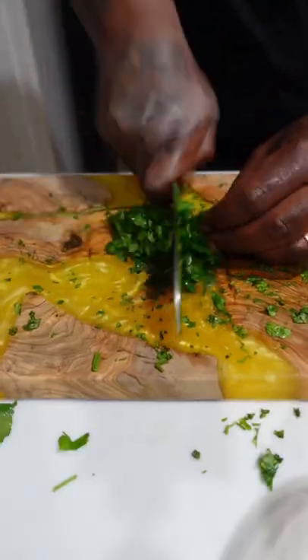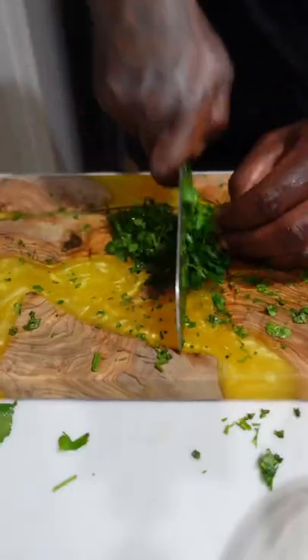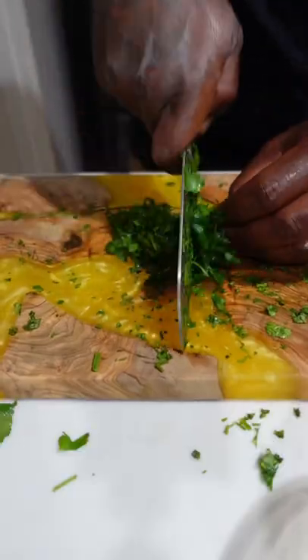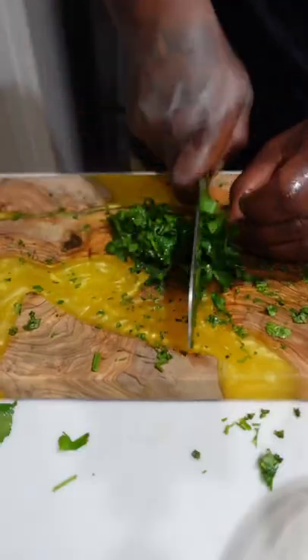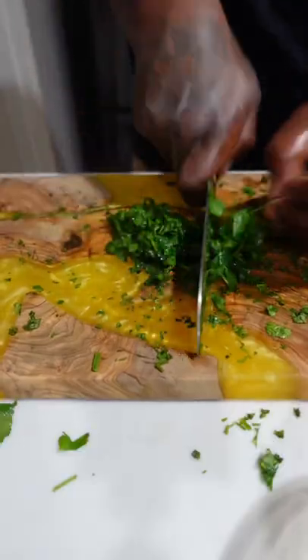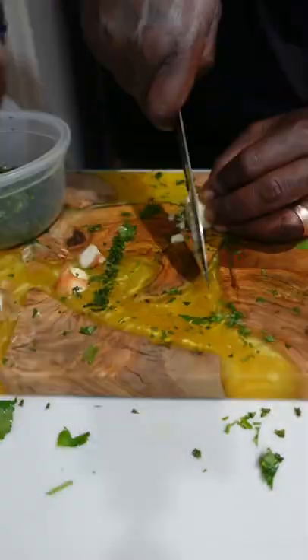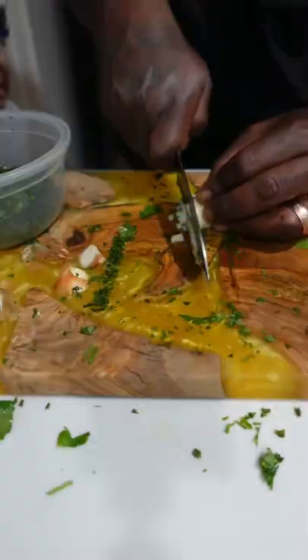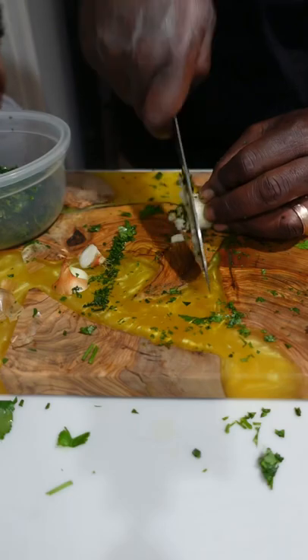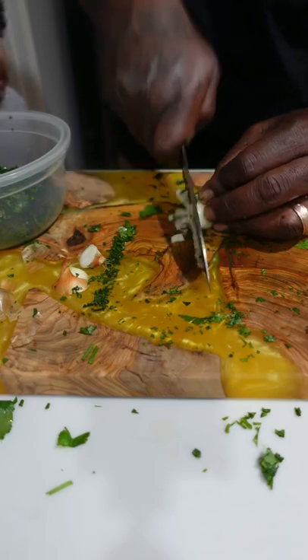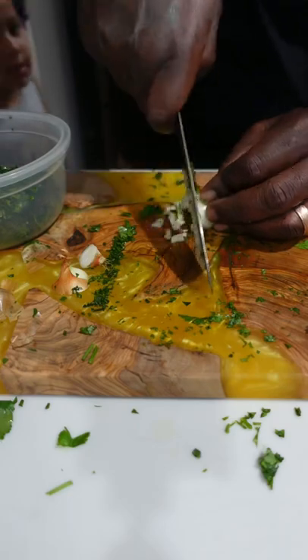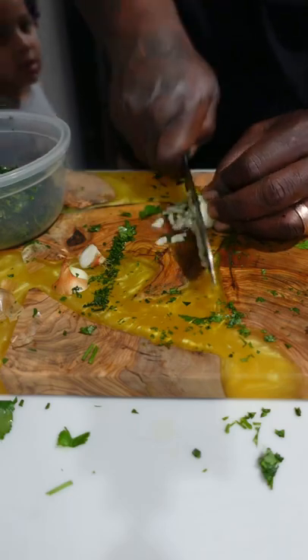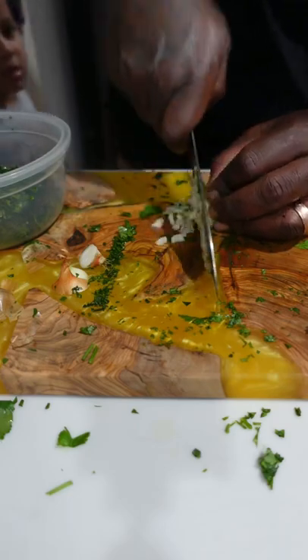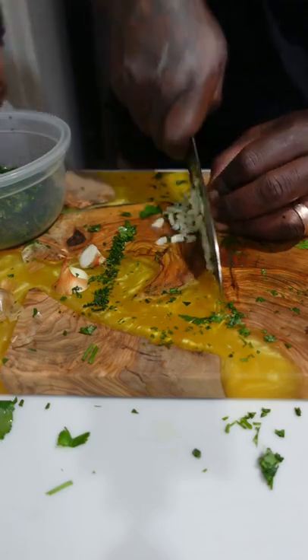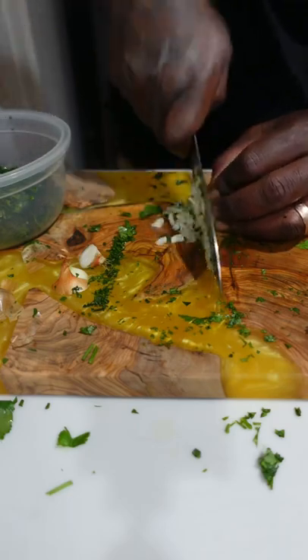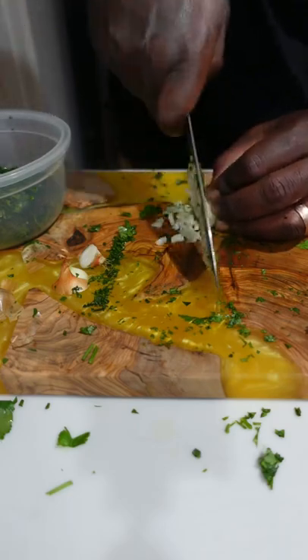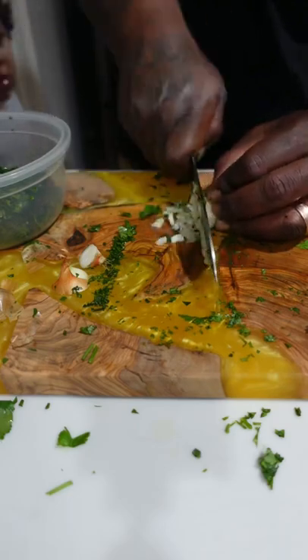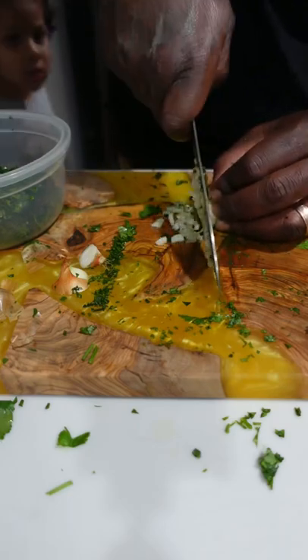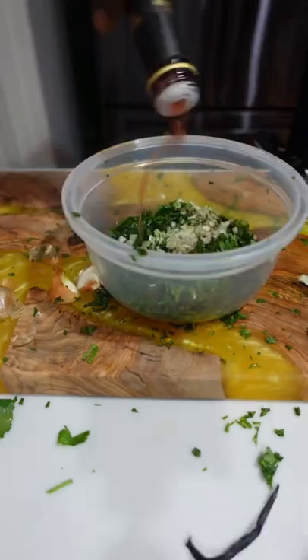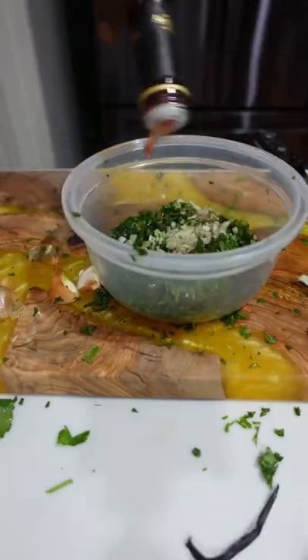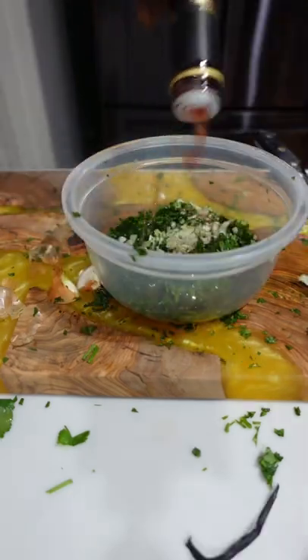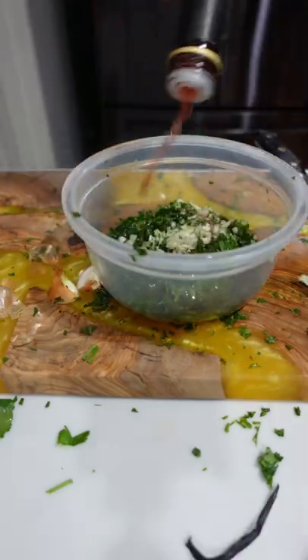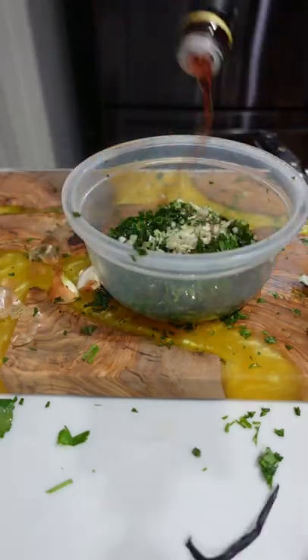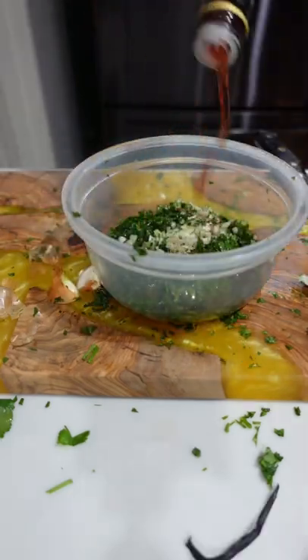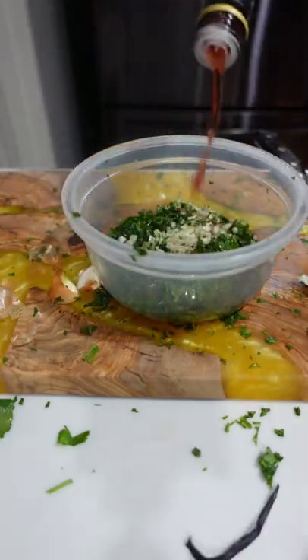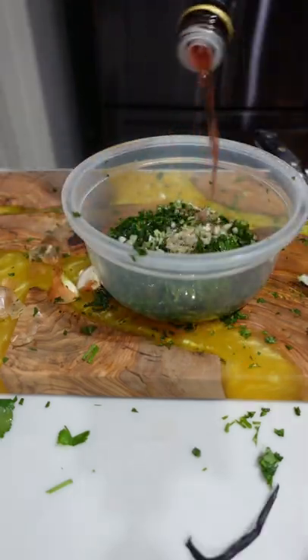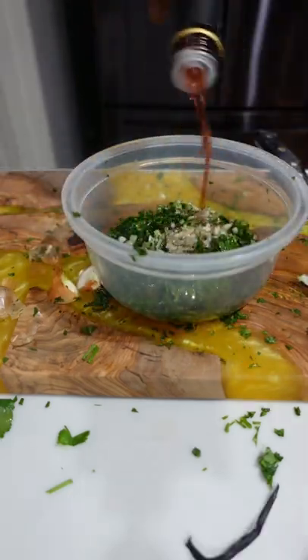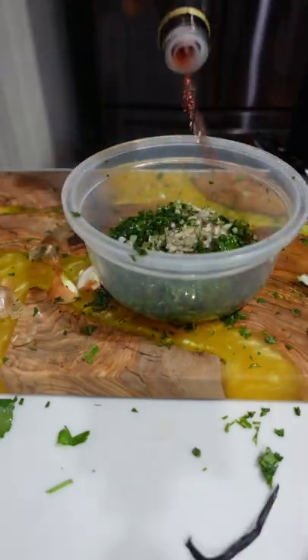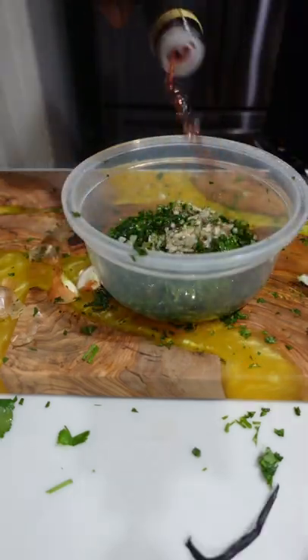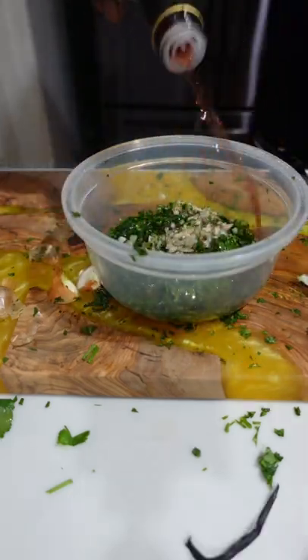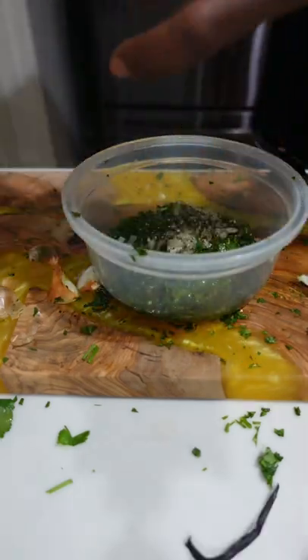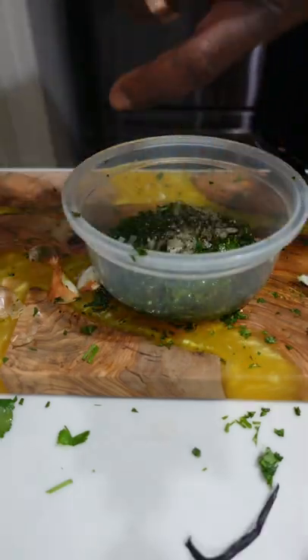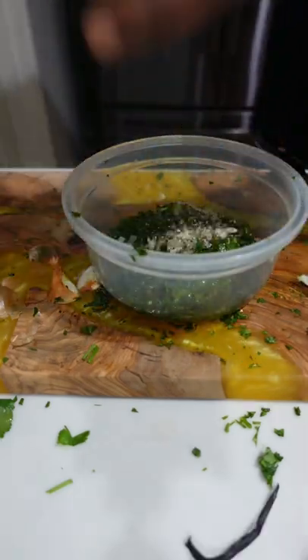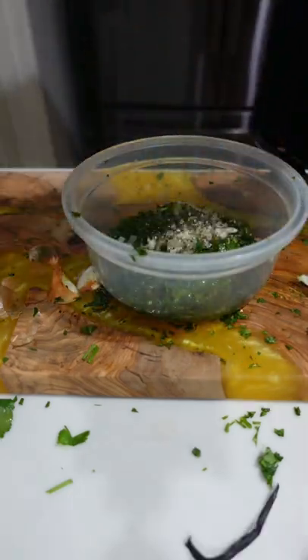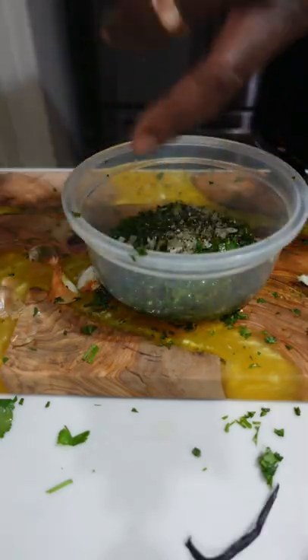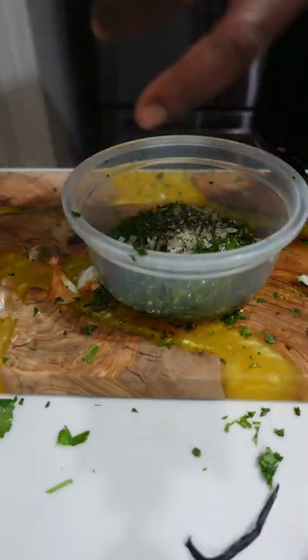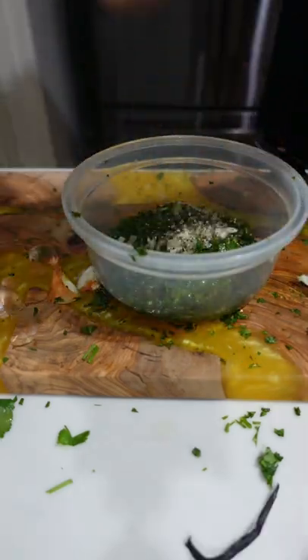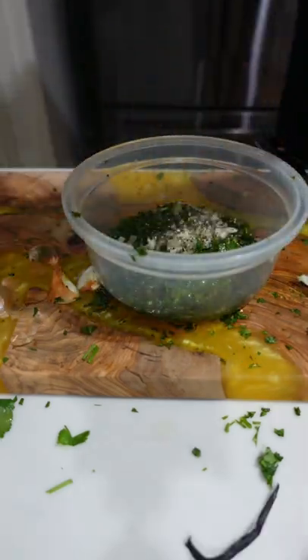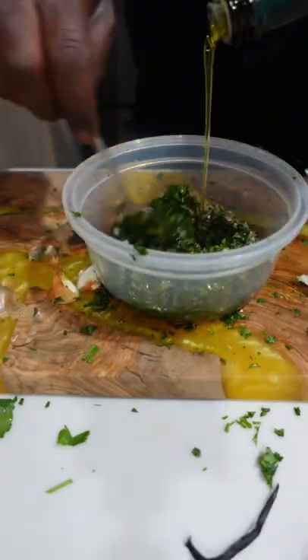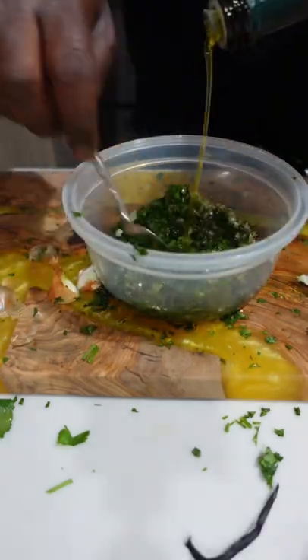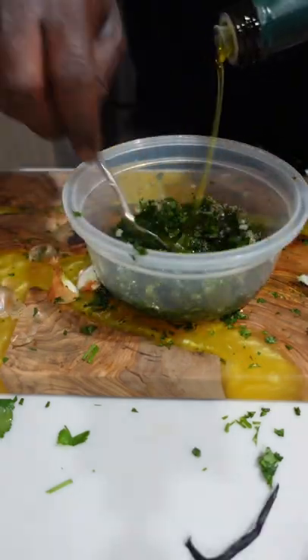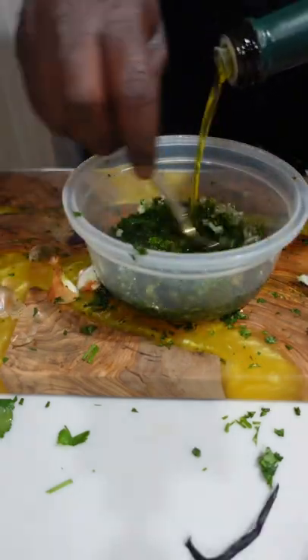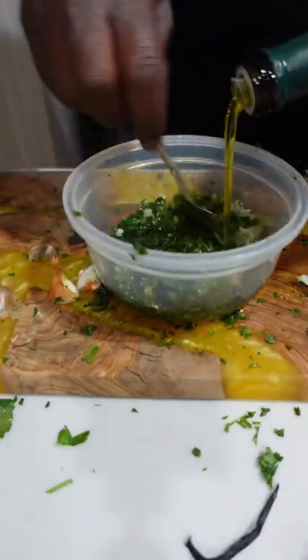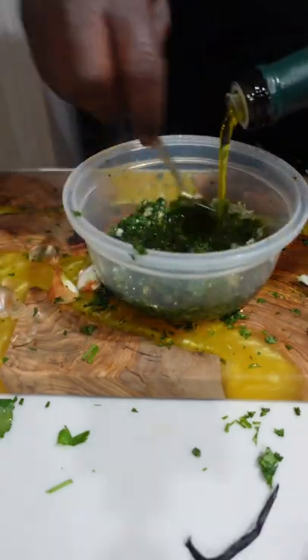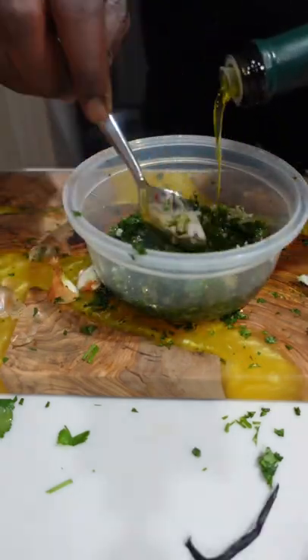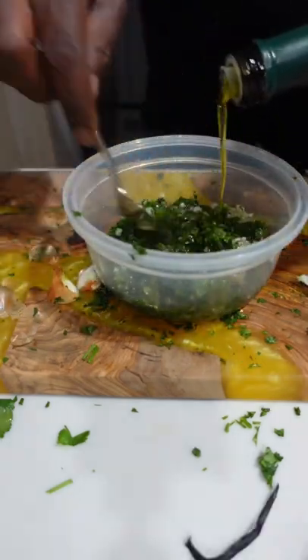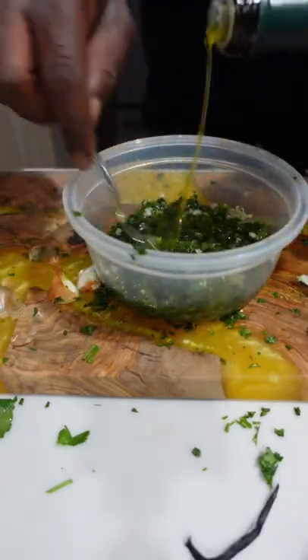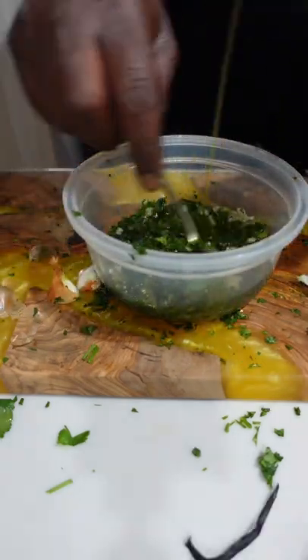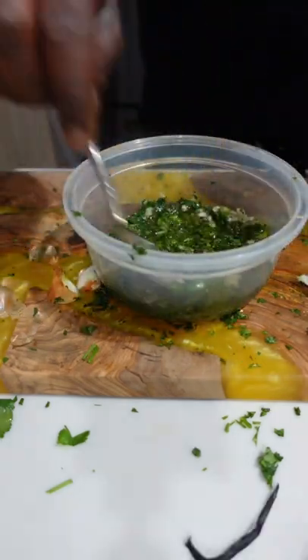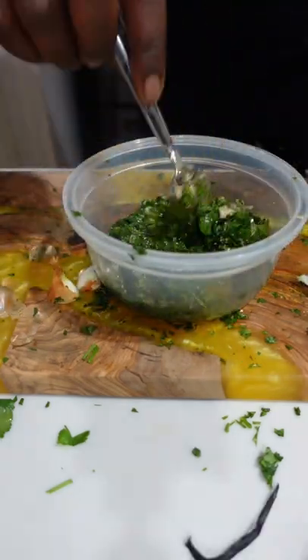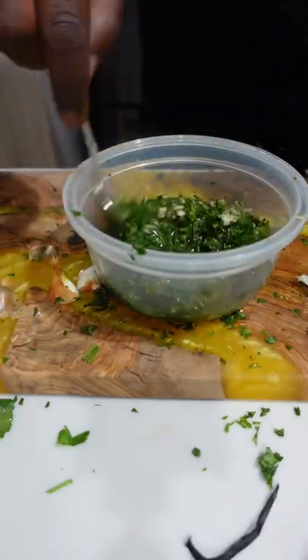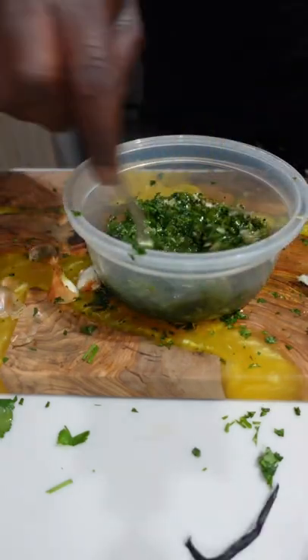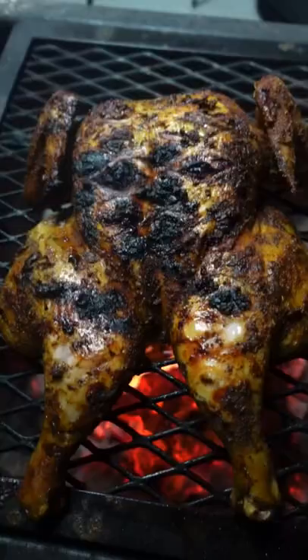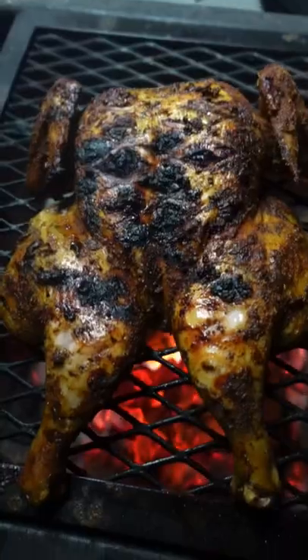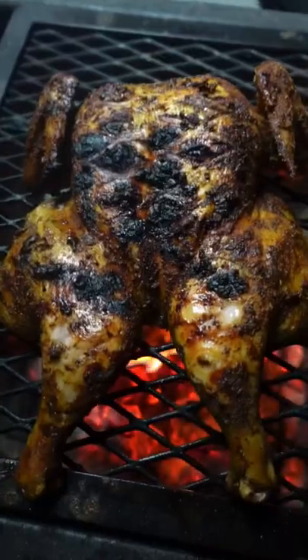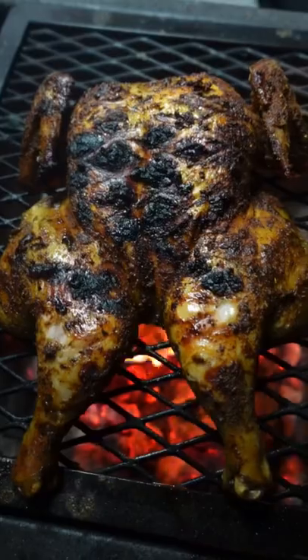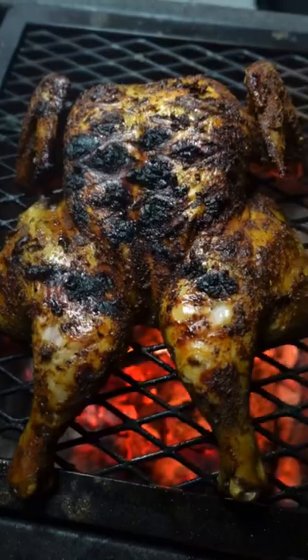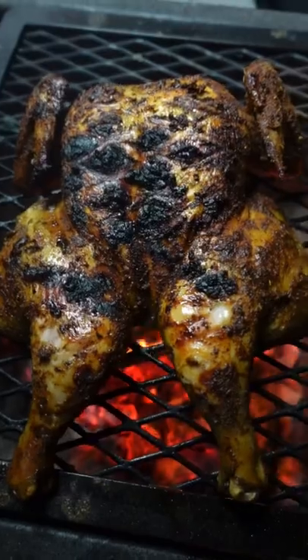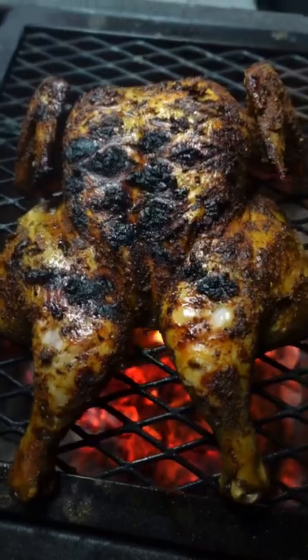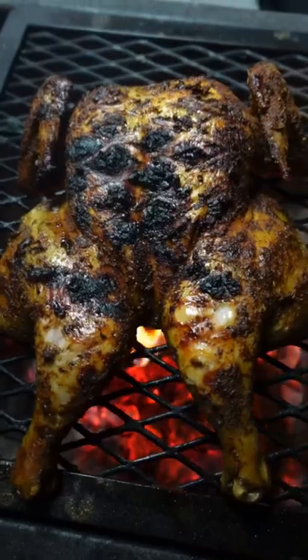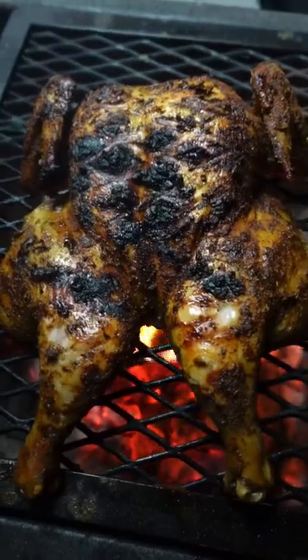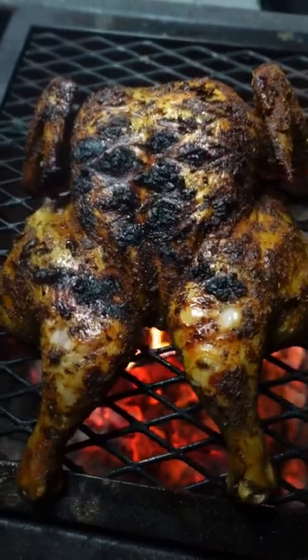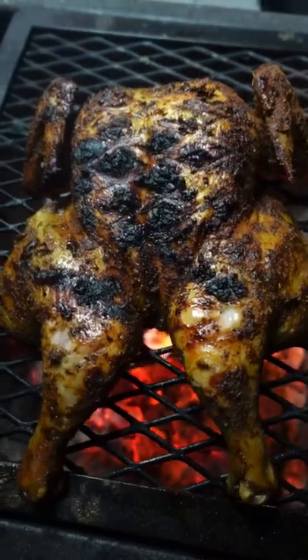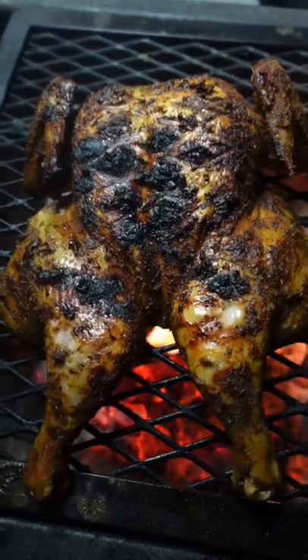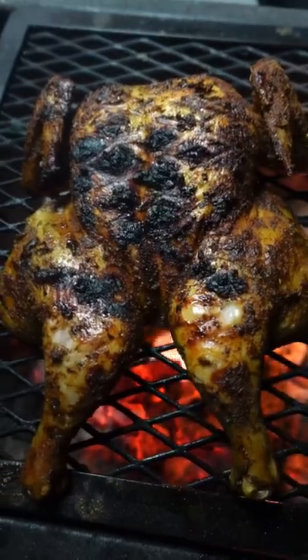Making a beautiful chimichurri to go with it — parsley, cilantro, shallots, red wine vinegar, salt and pepper, and olive oil.